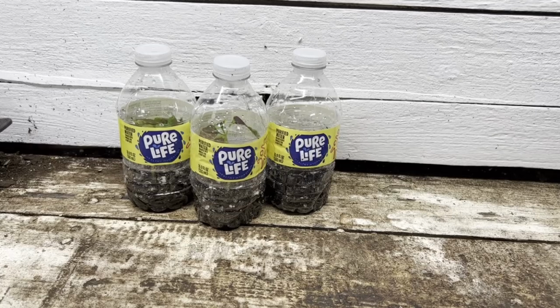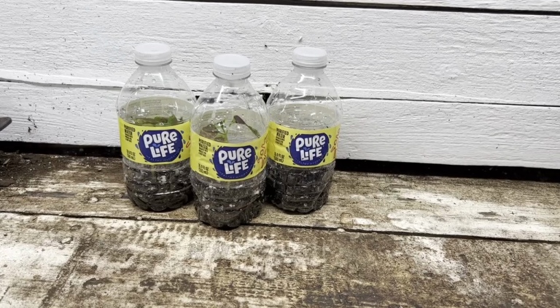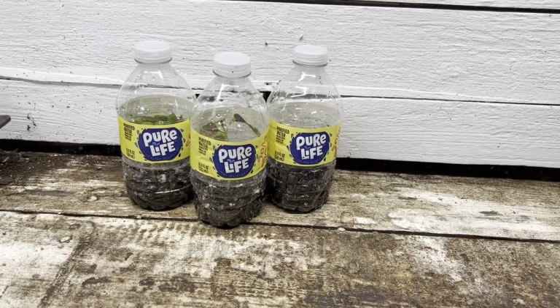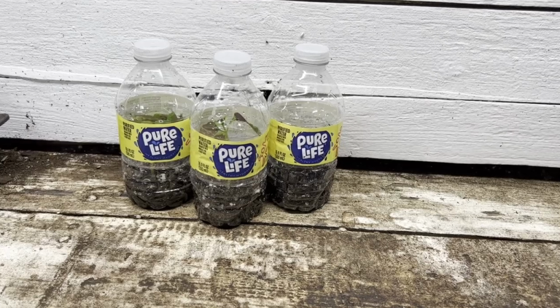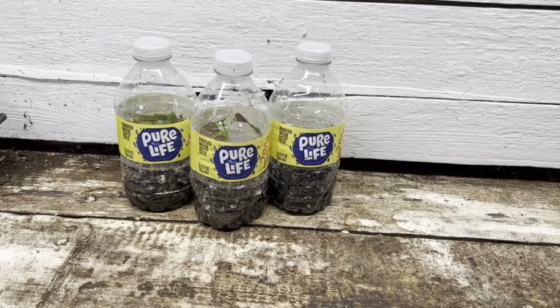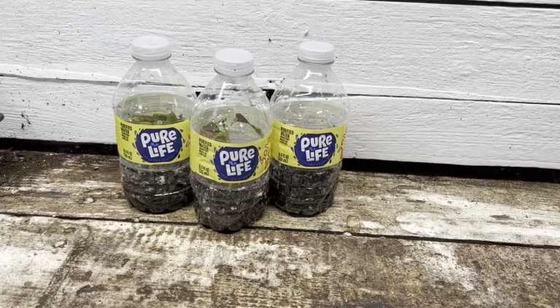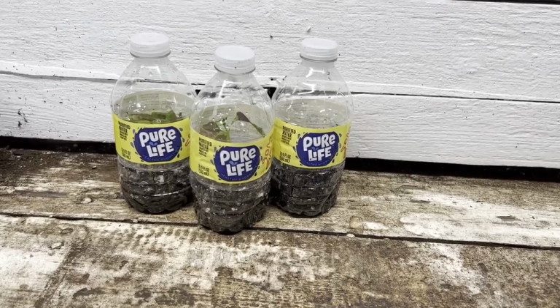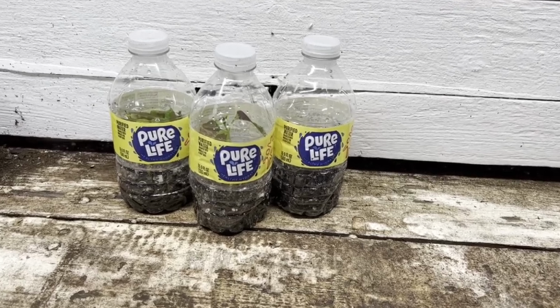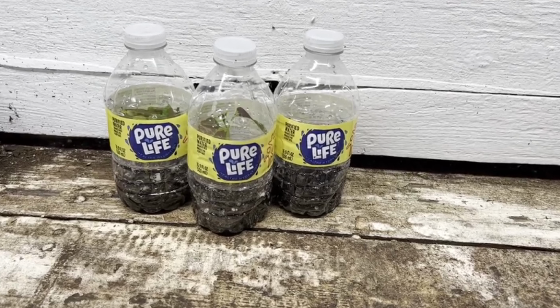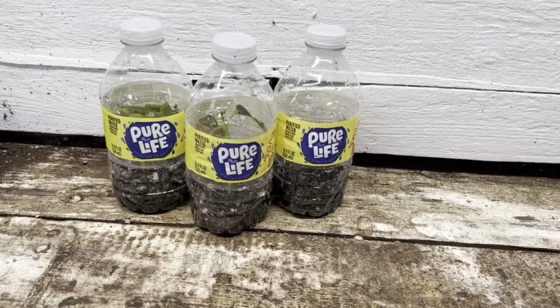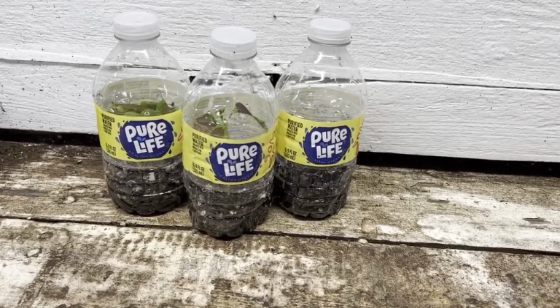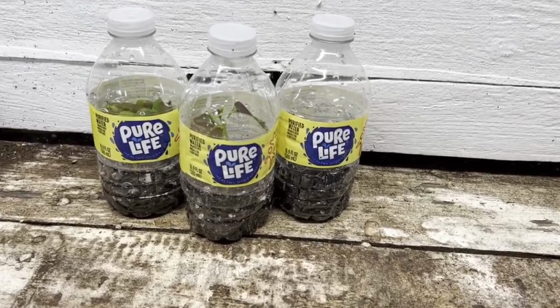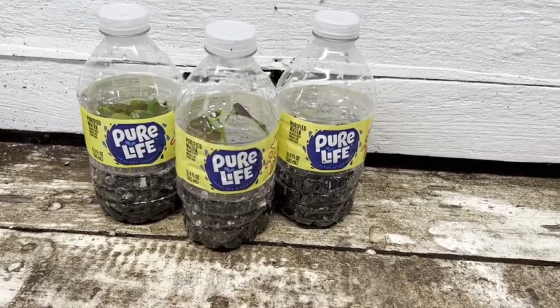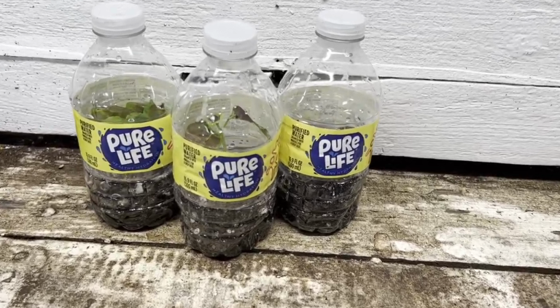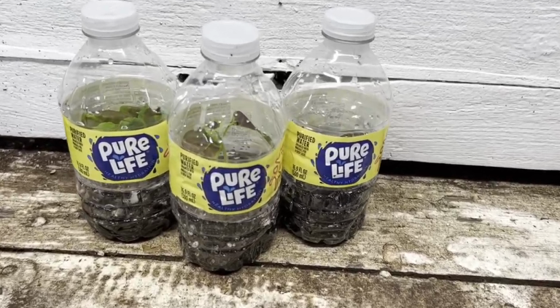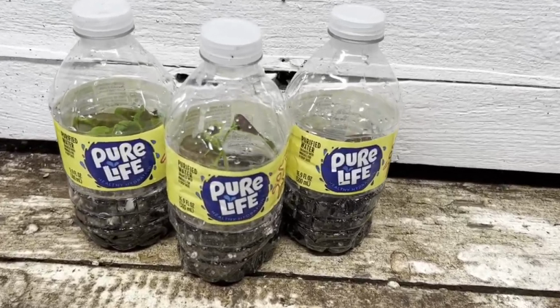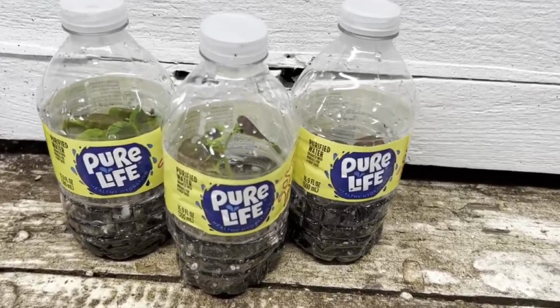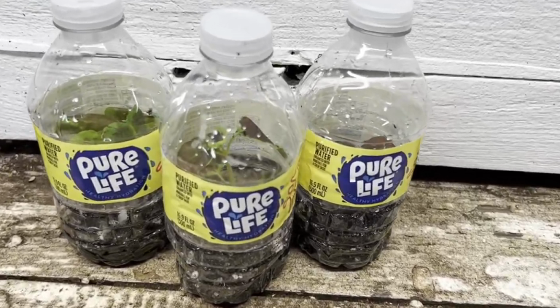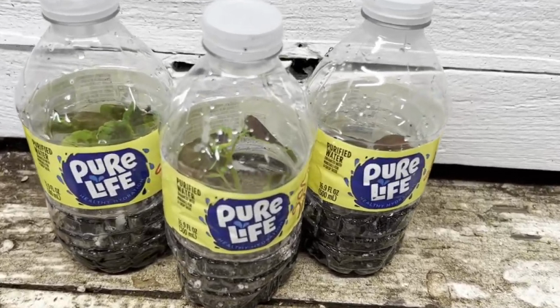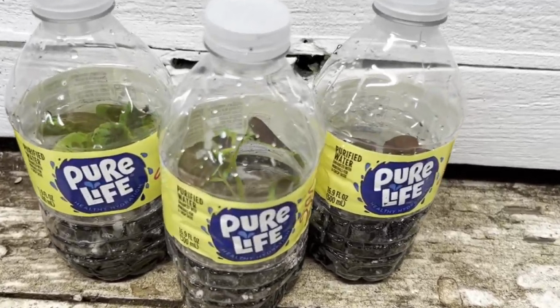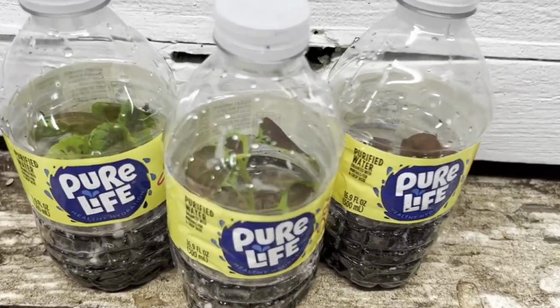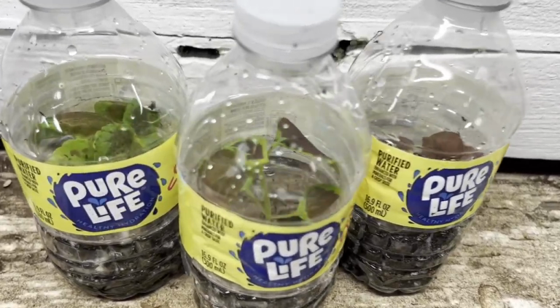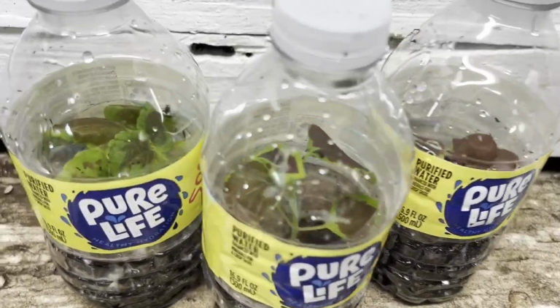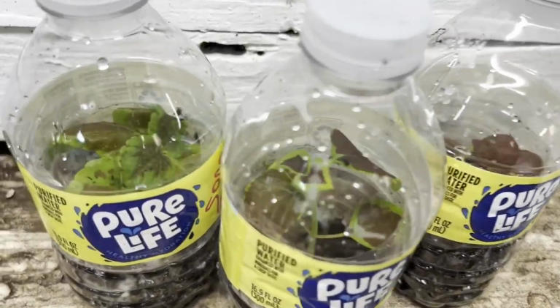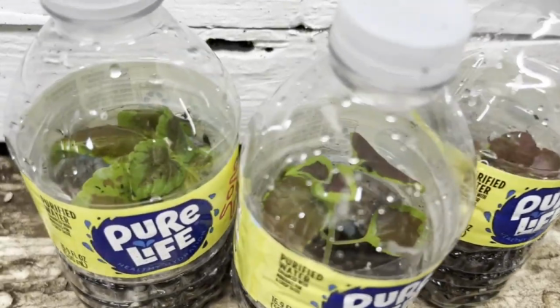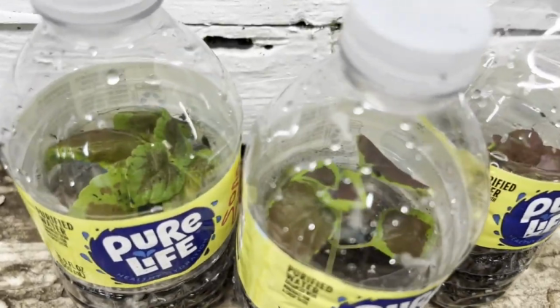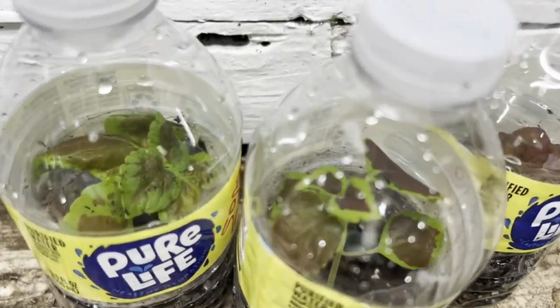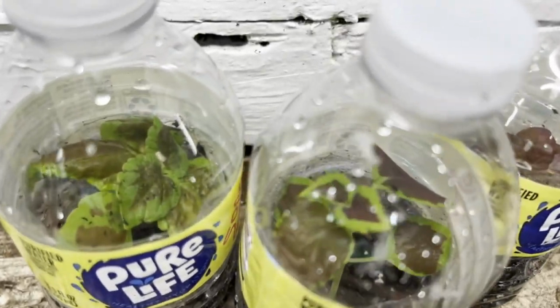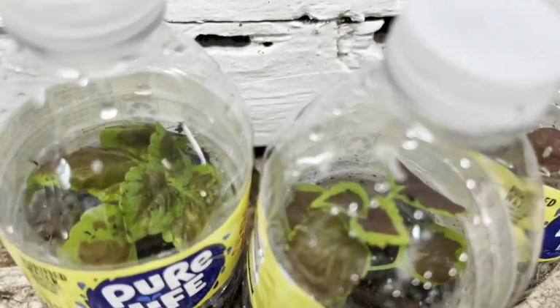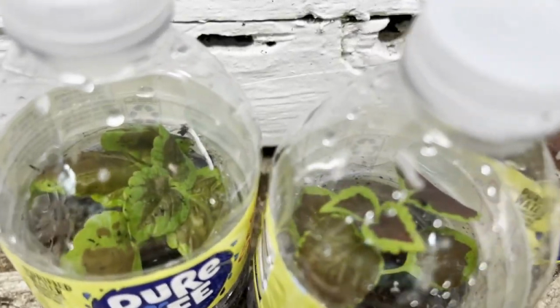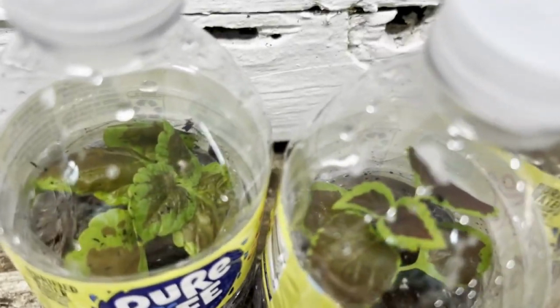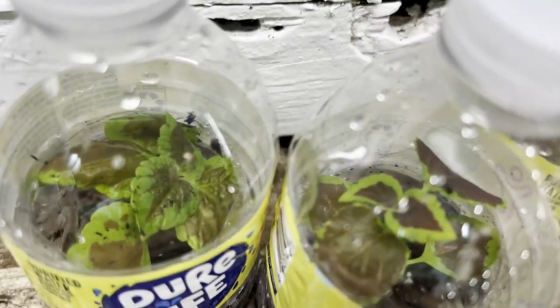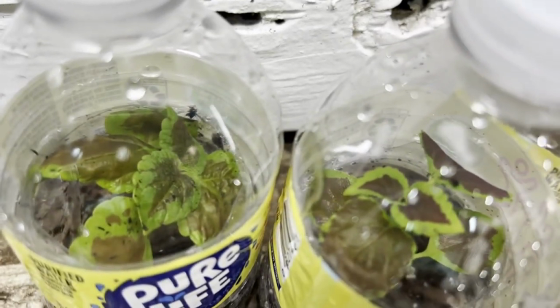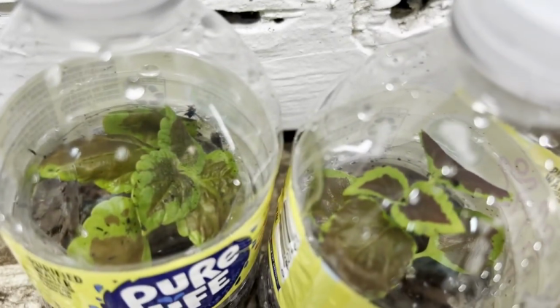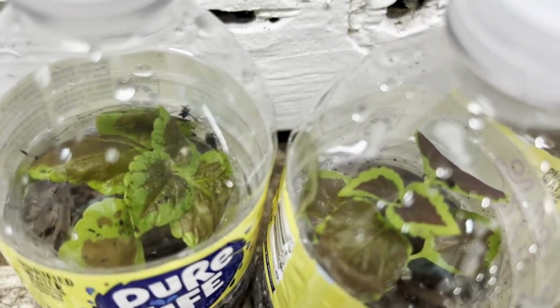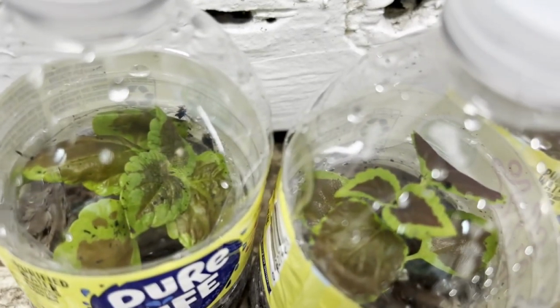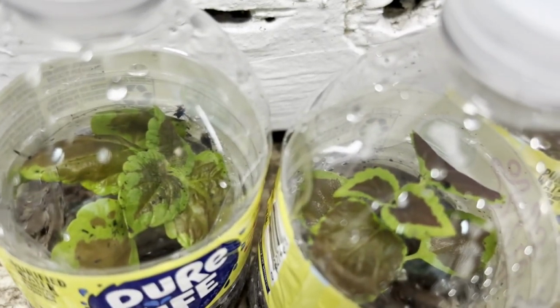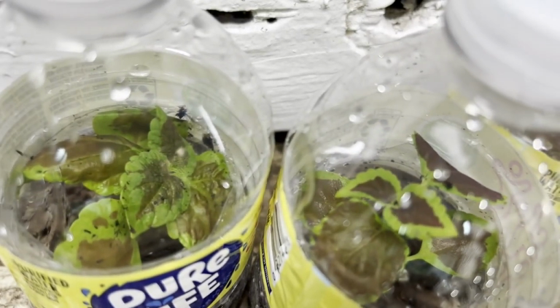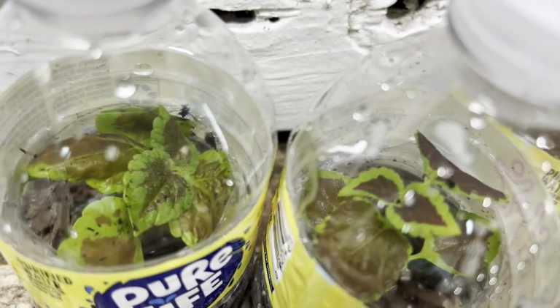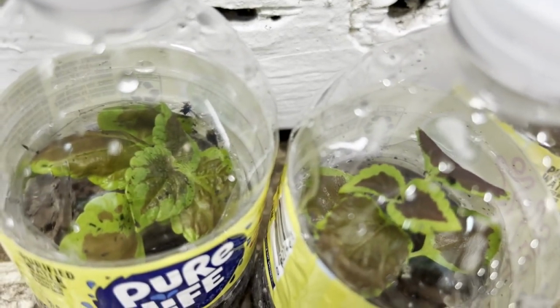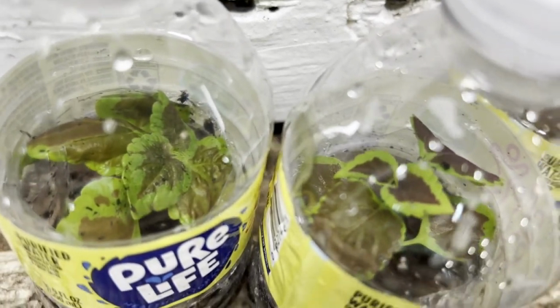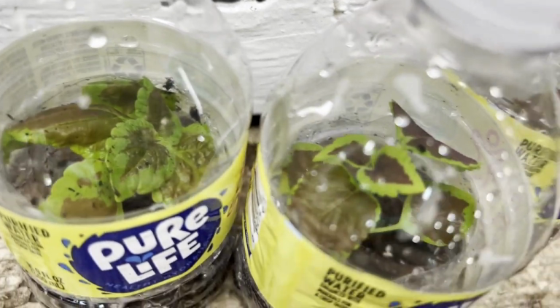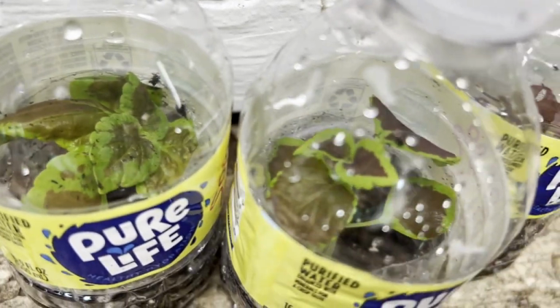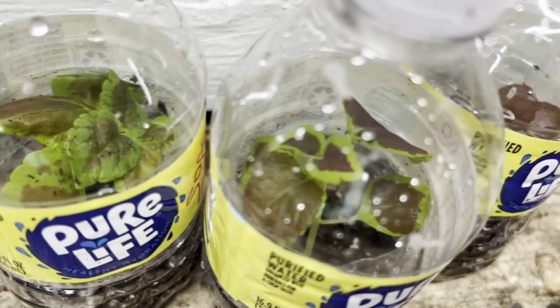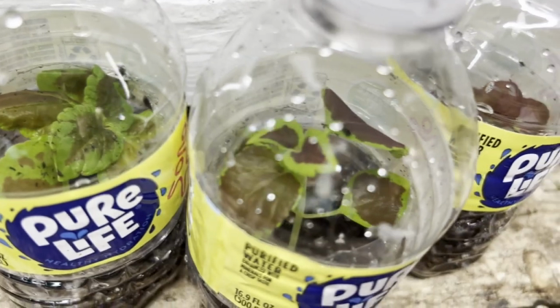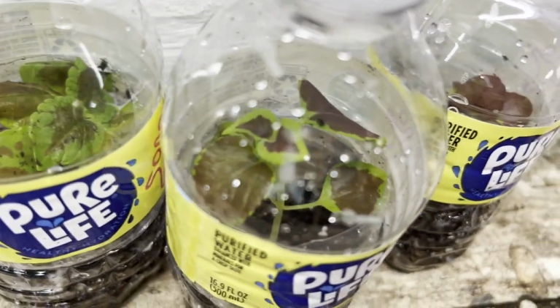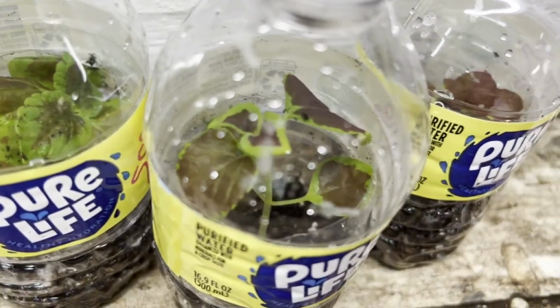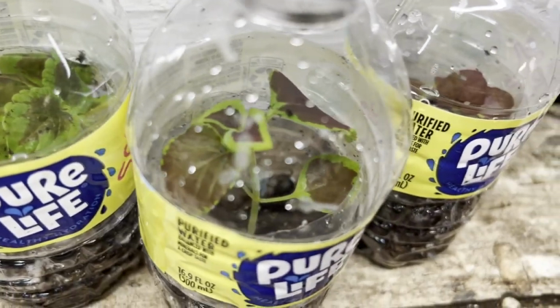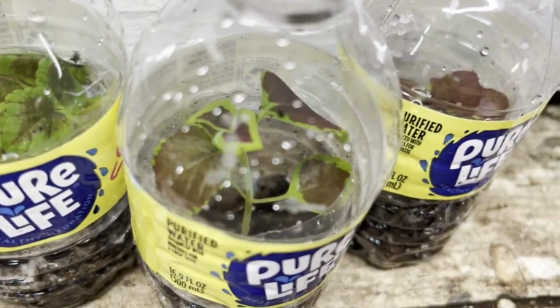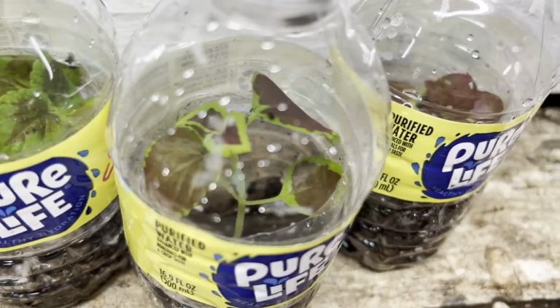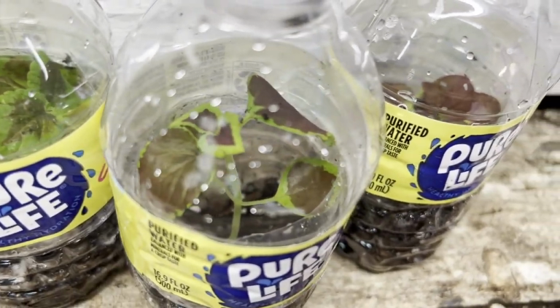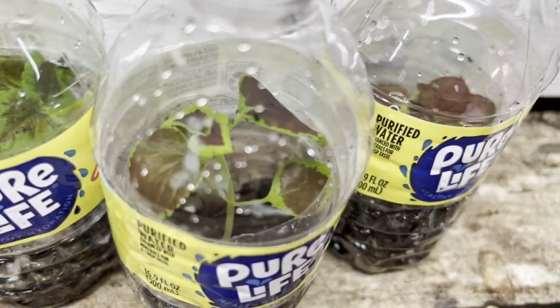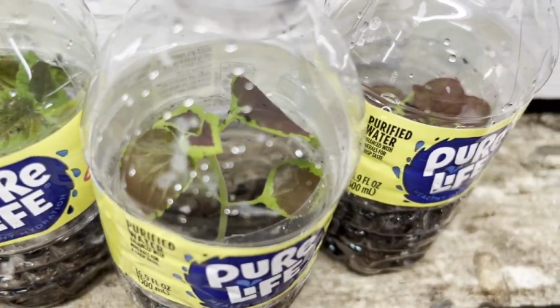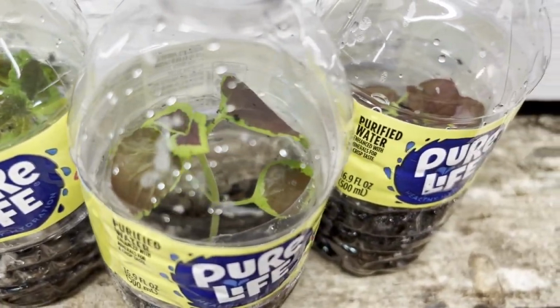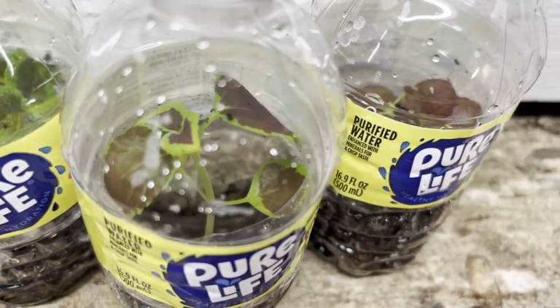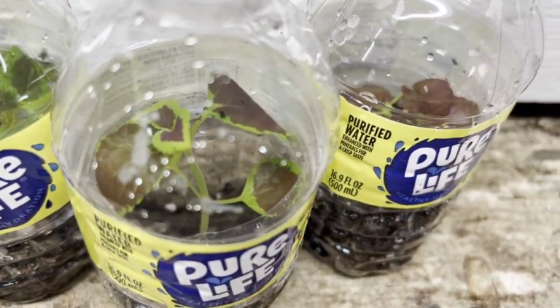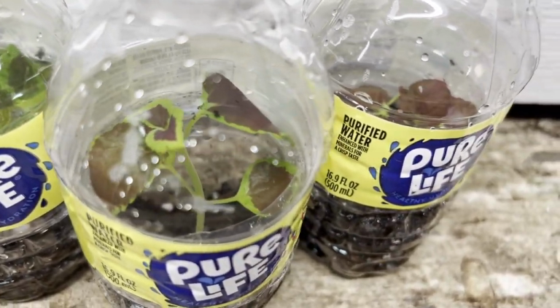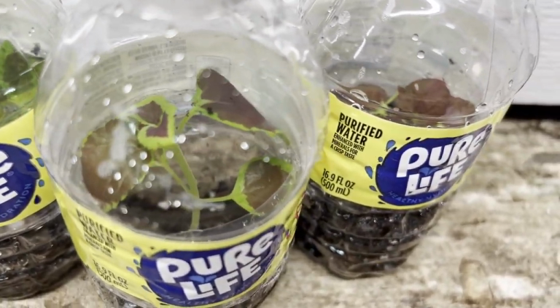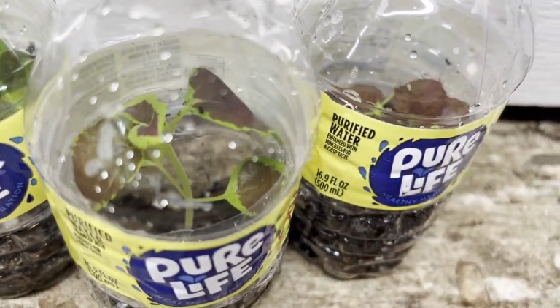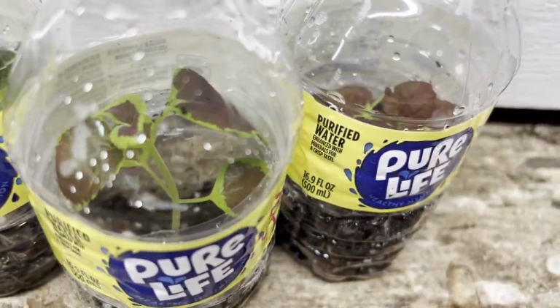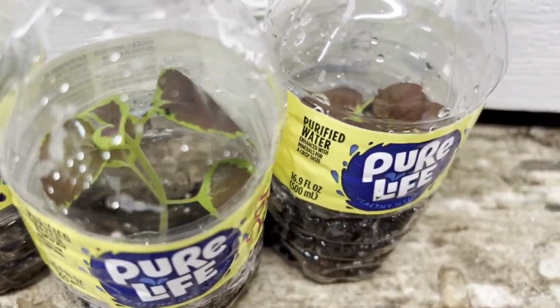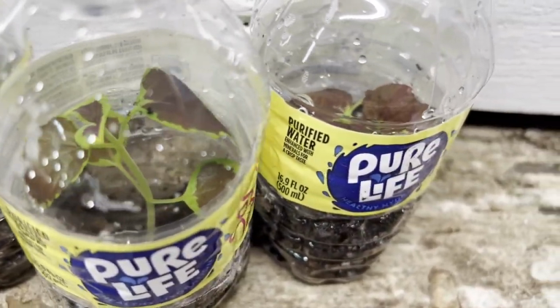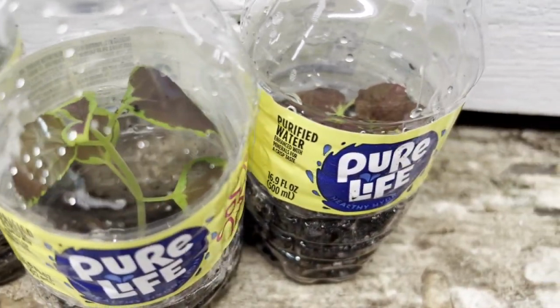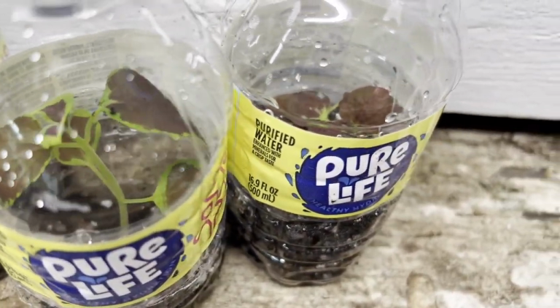Let's talk about water bottle sowing. It's a cheap and easy way to grow seeds without a greenhouse. We have been growing coleus plants to fill our landscaping planters this year.